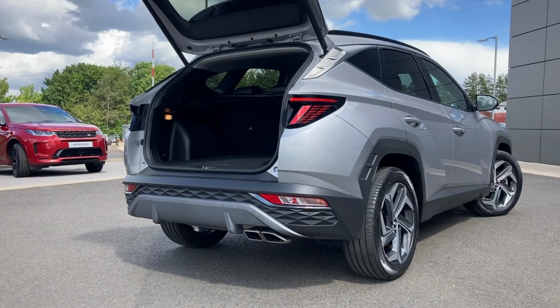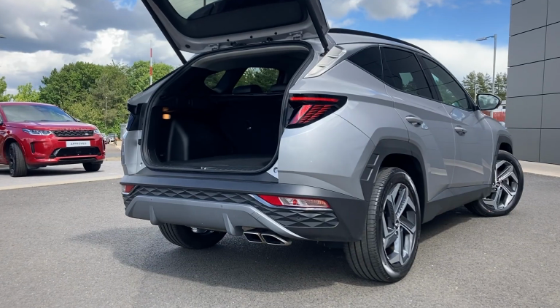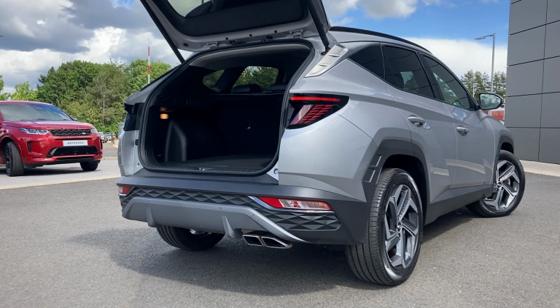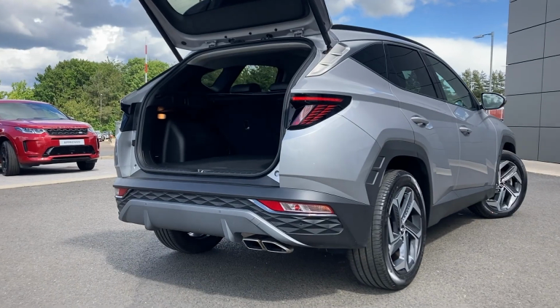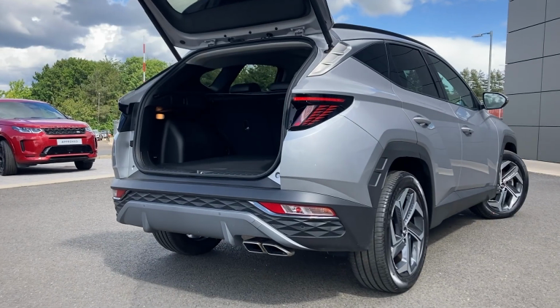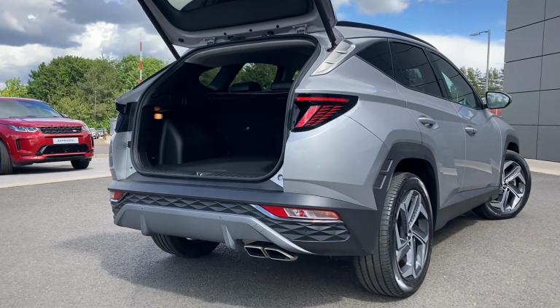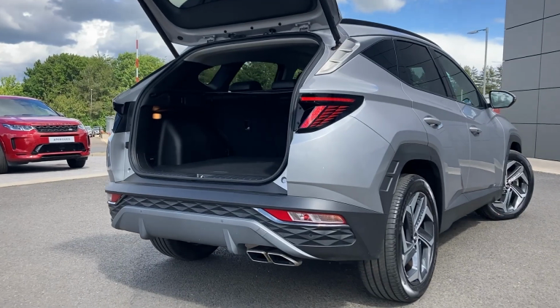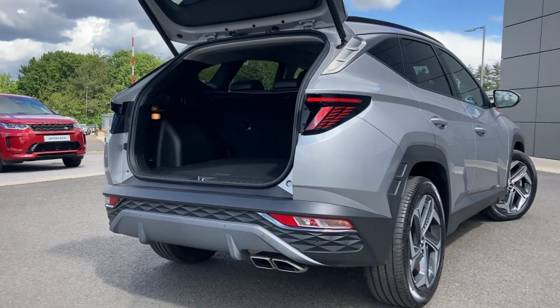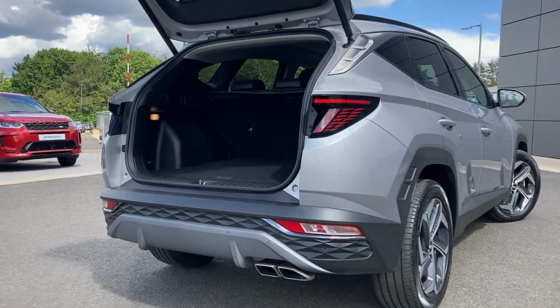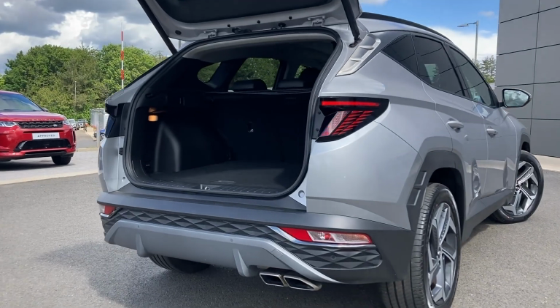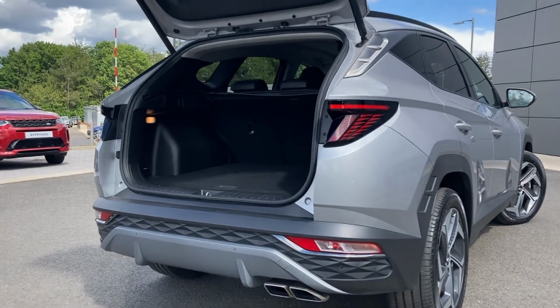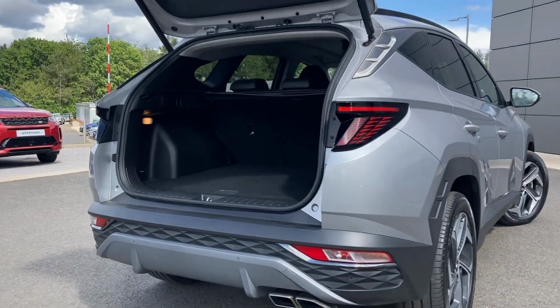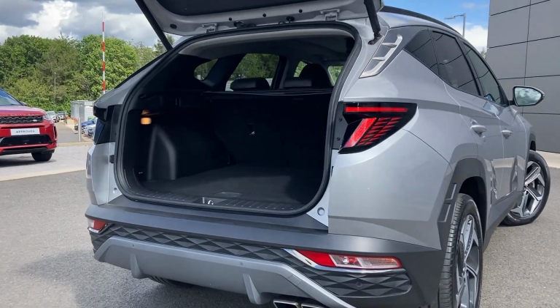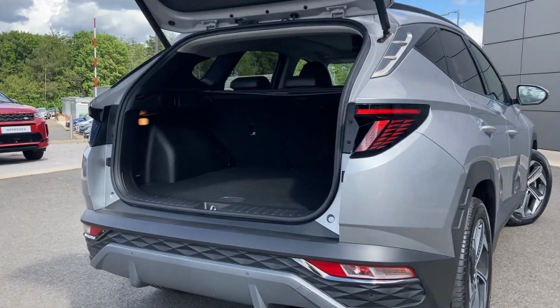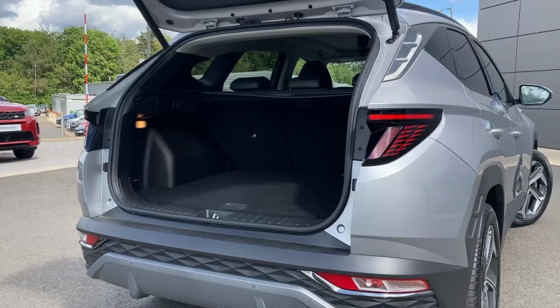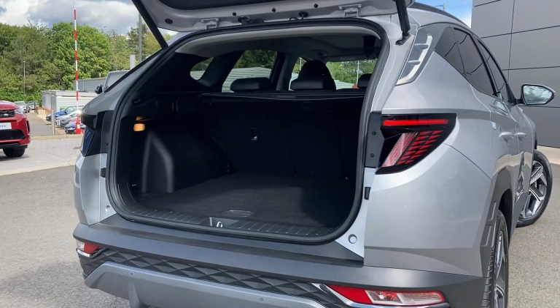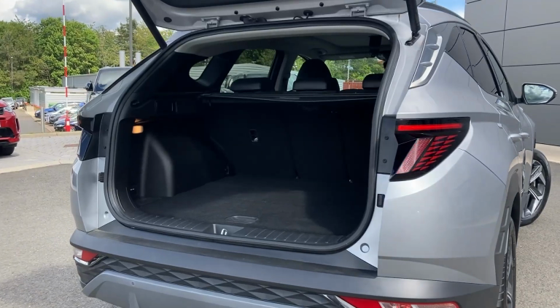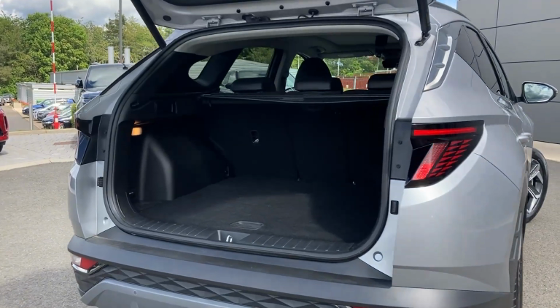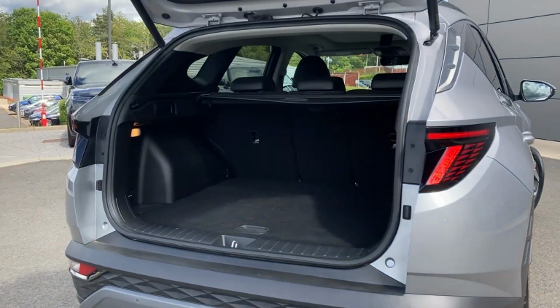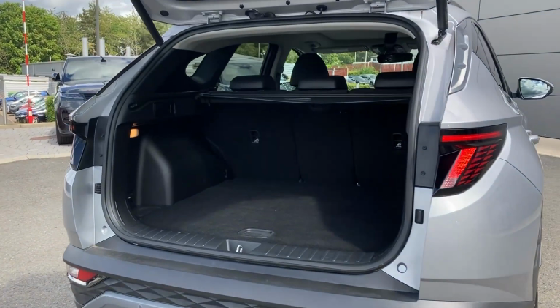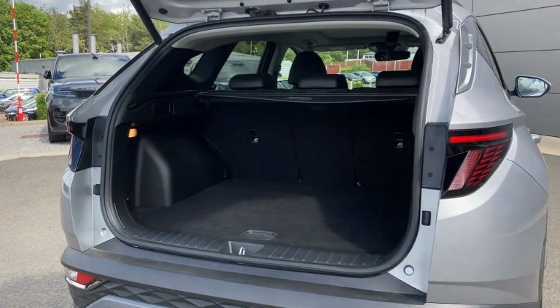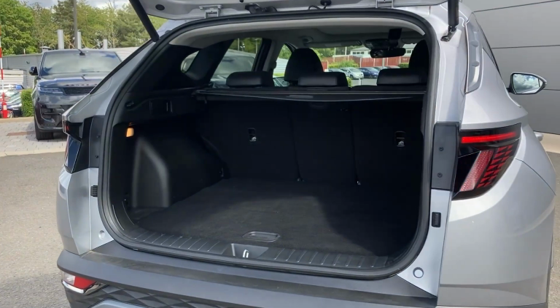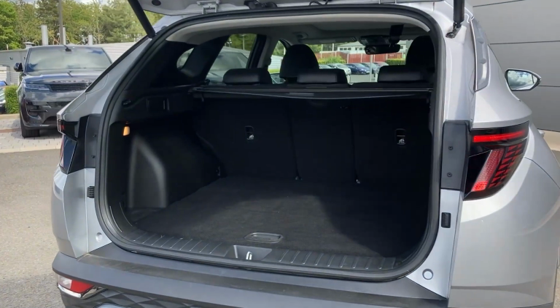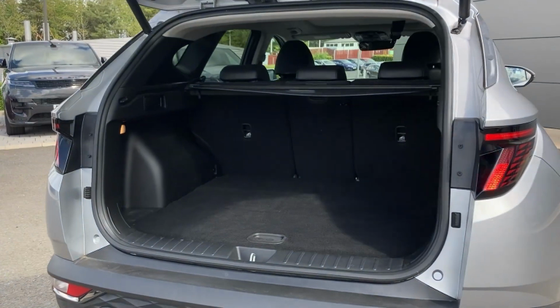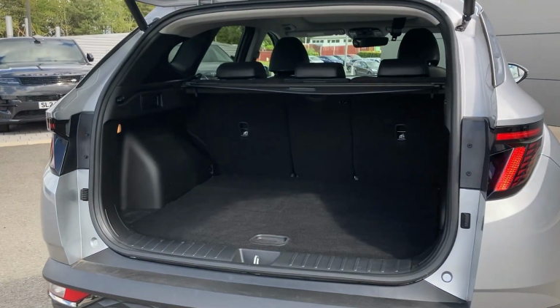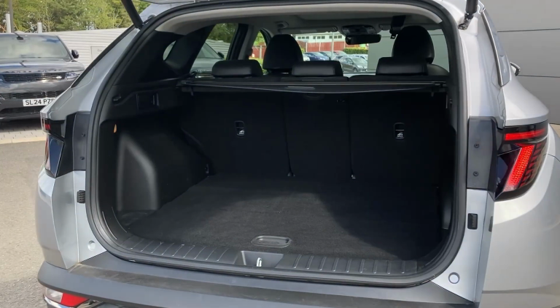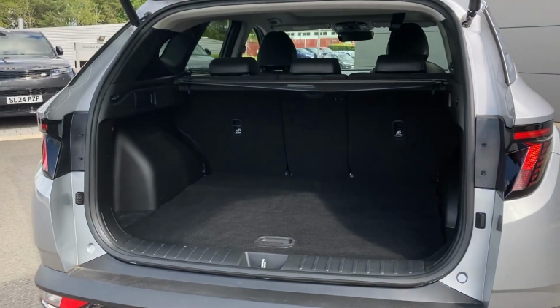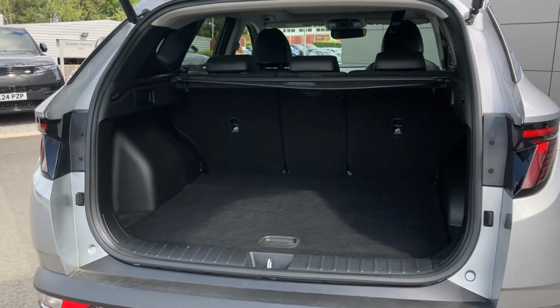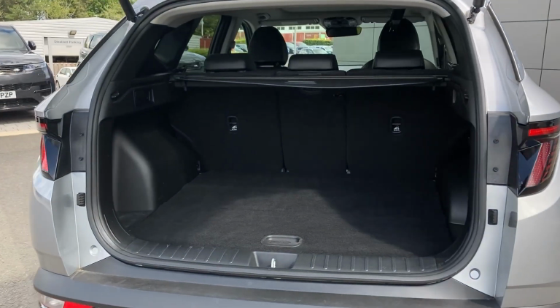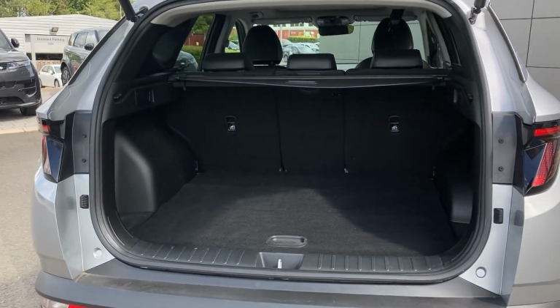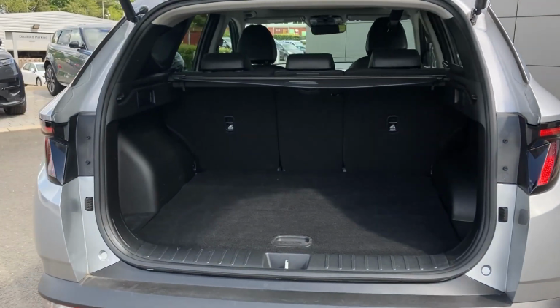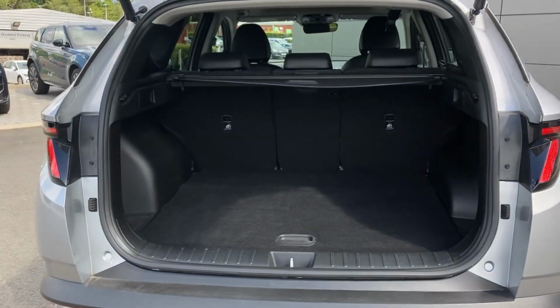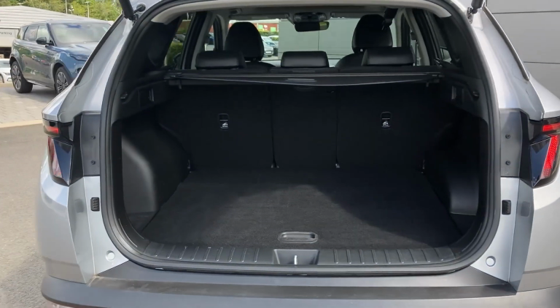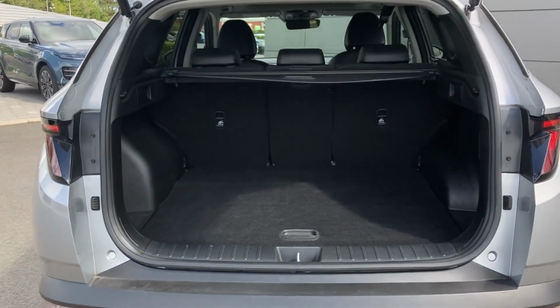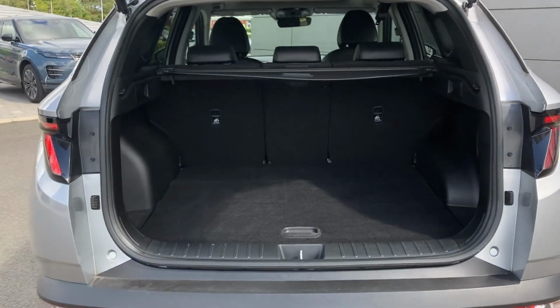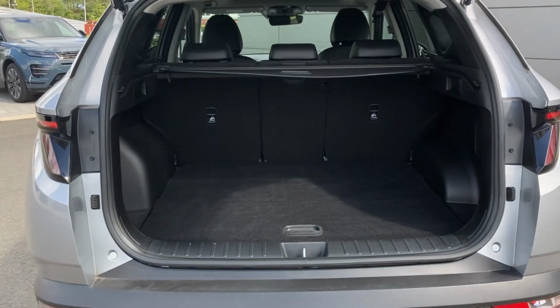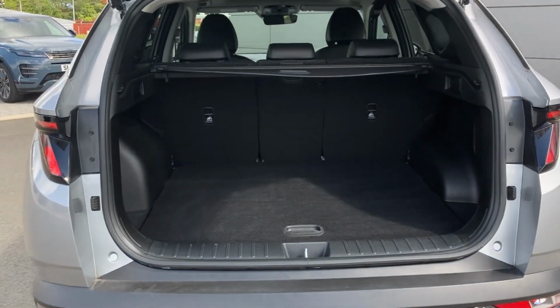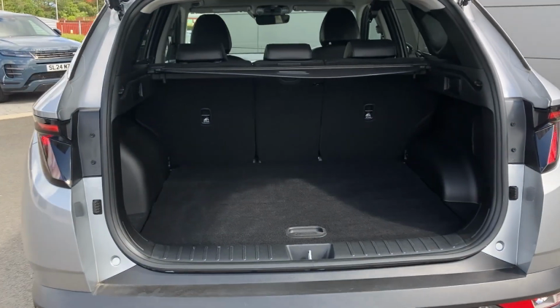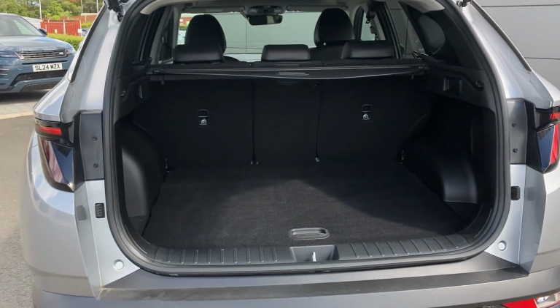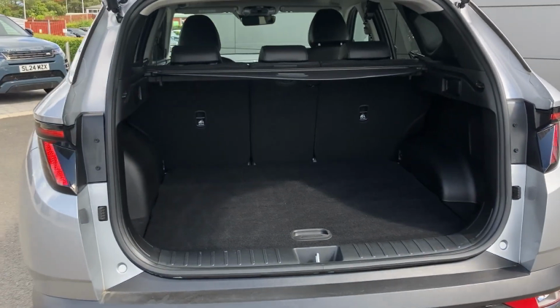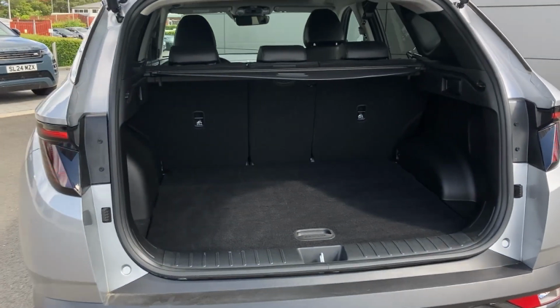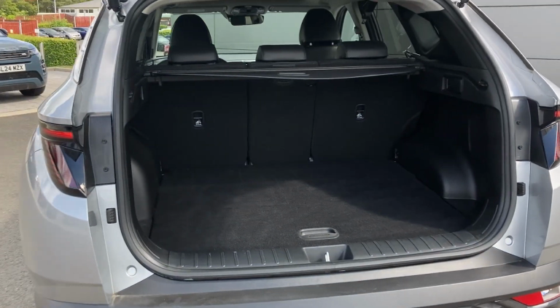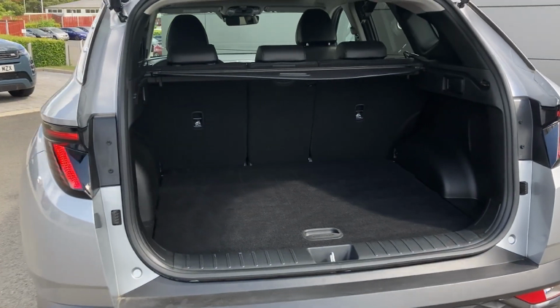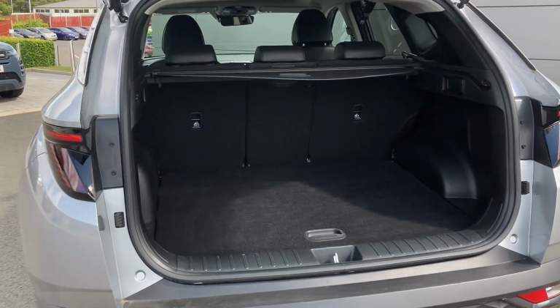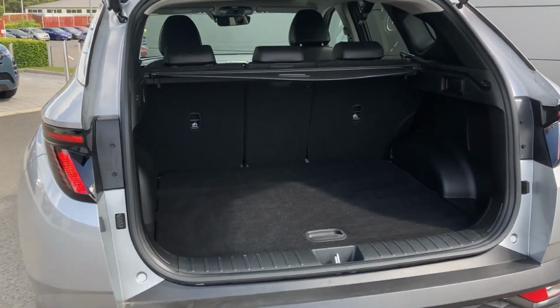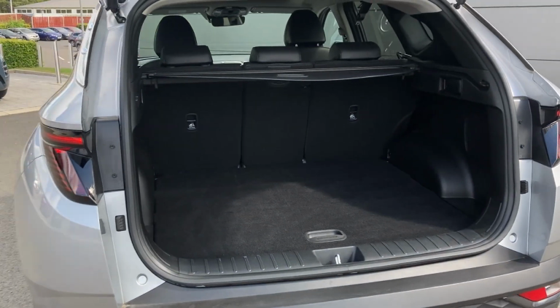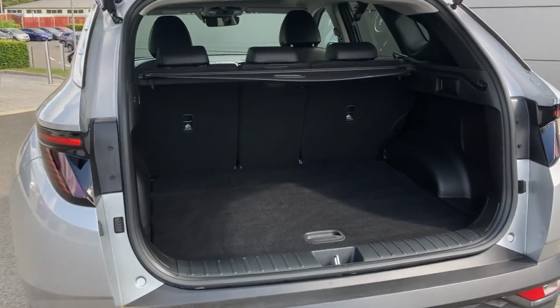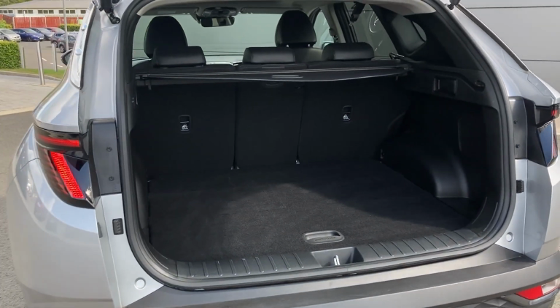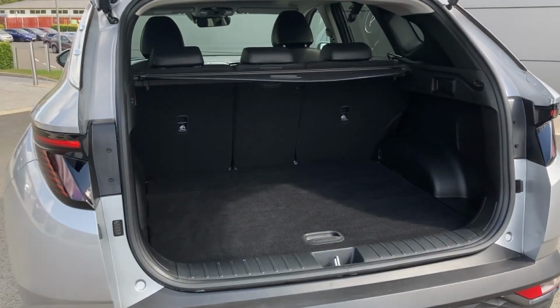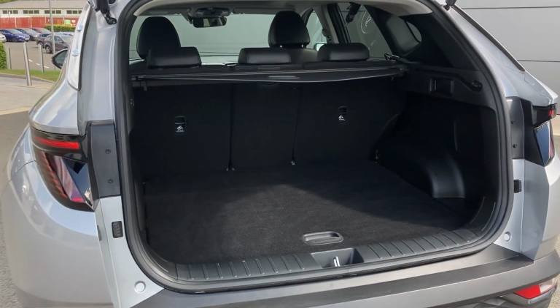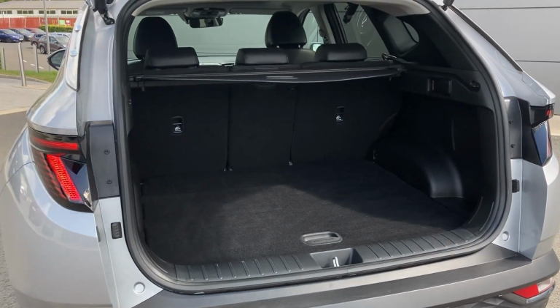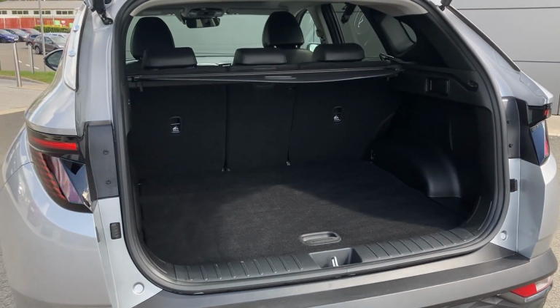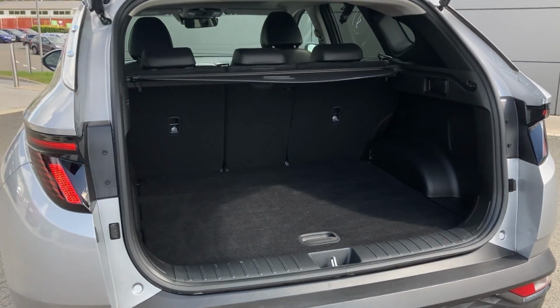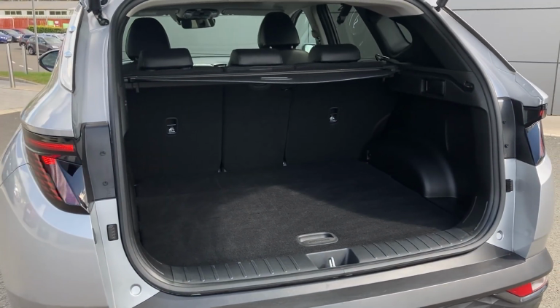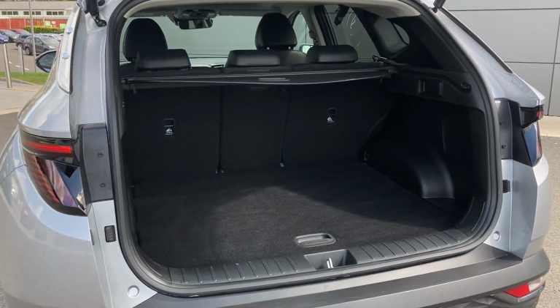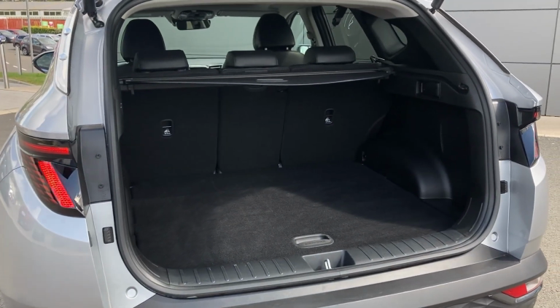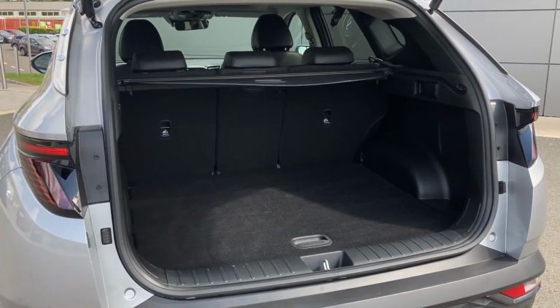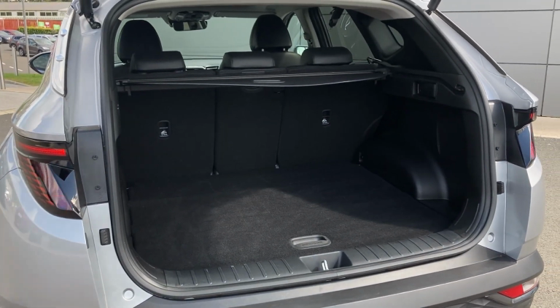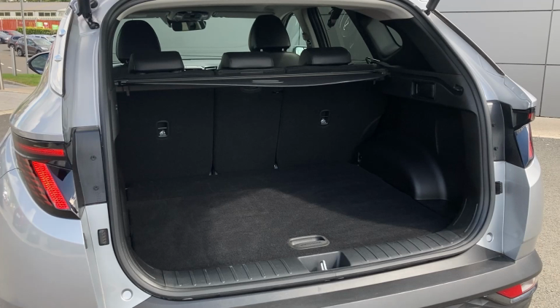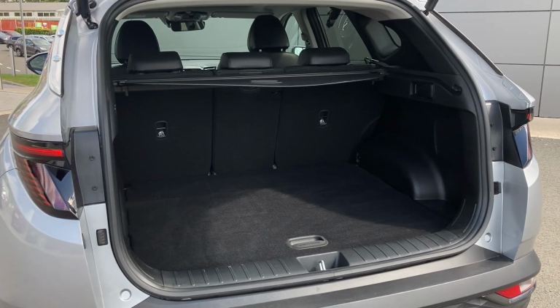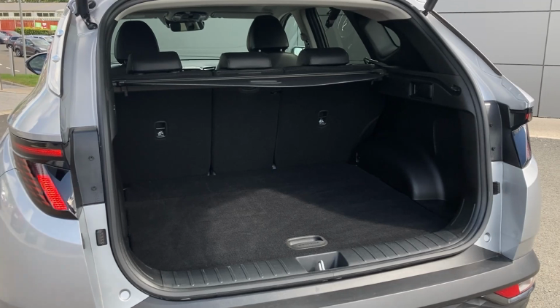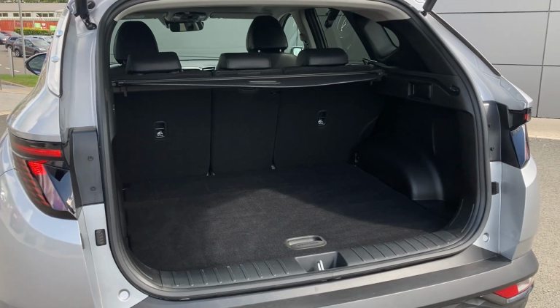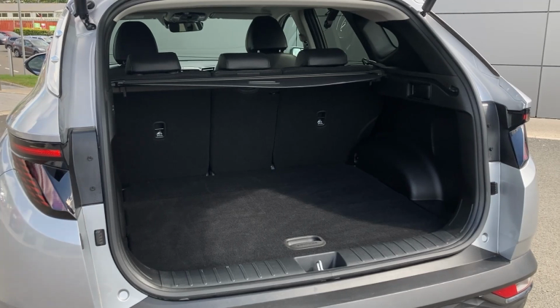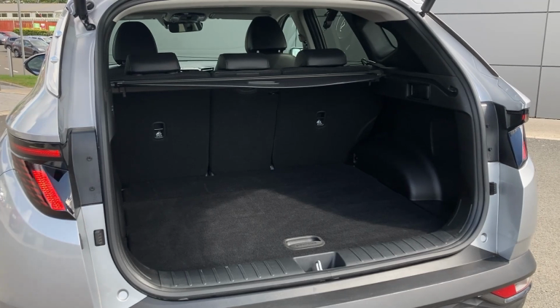As we enter now beneath the power tailgate we can see the load space with the 40/20/40 rear folding seats and the parcel shelf.